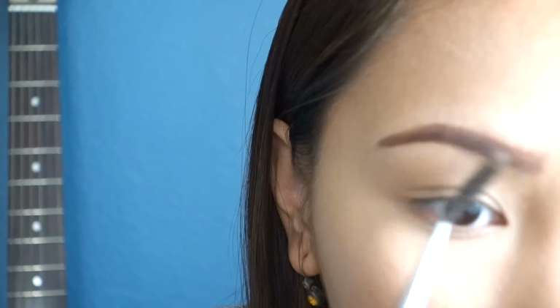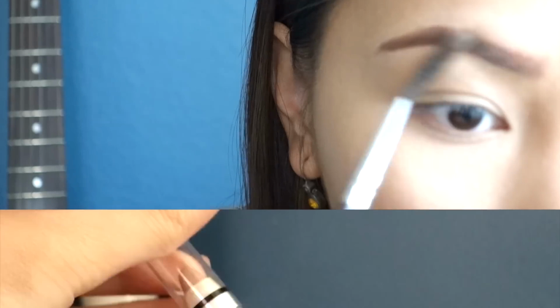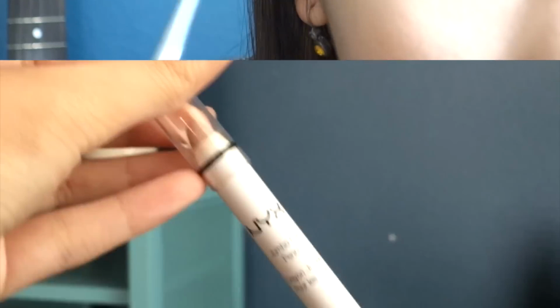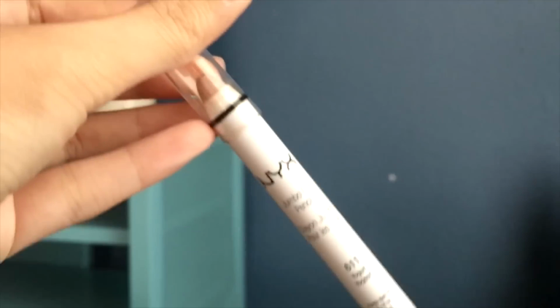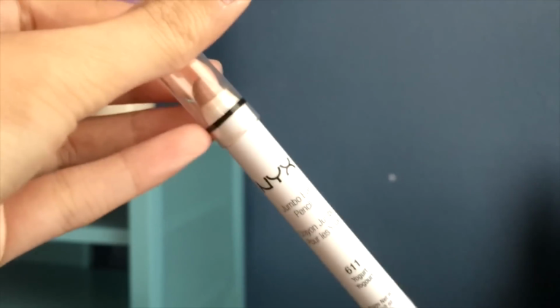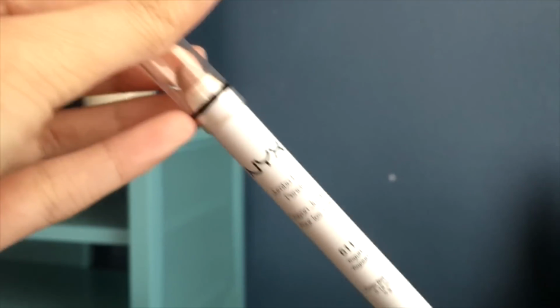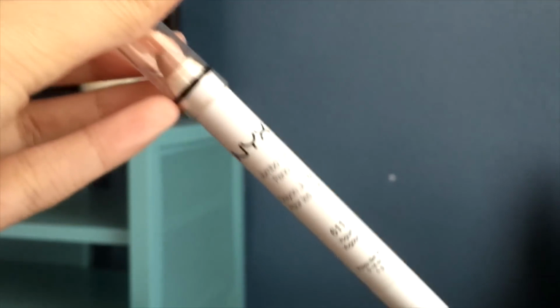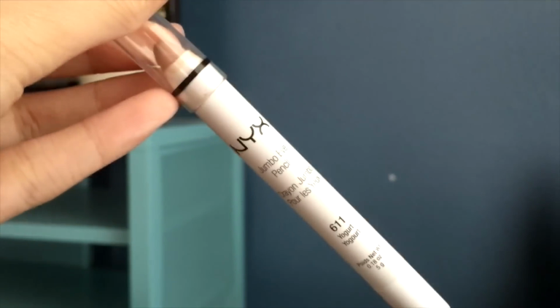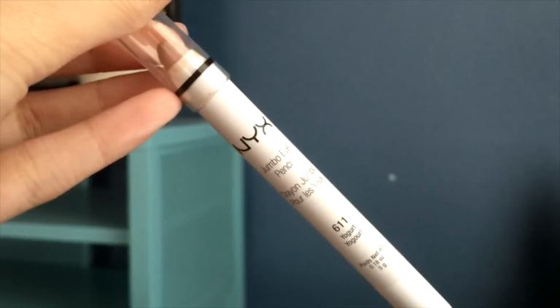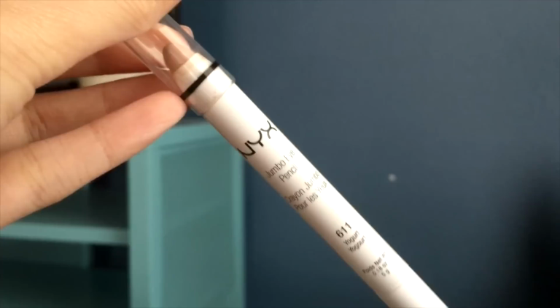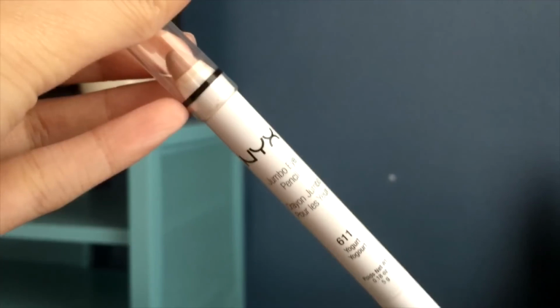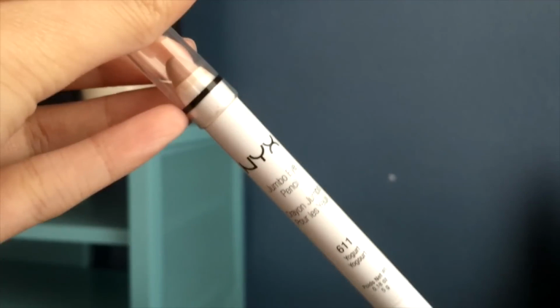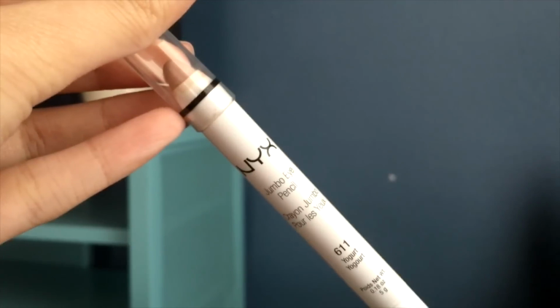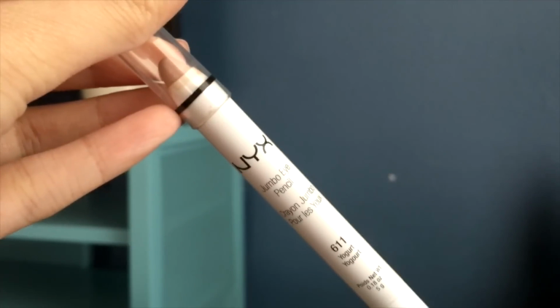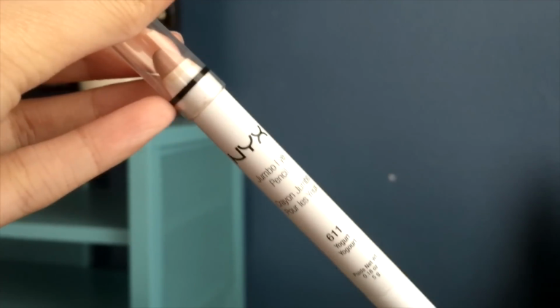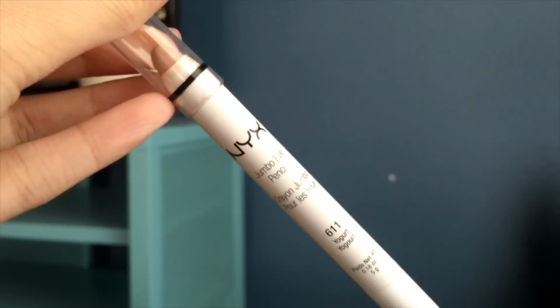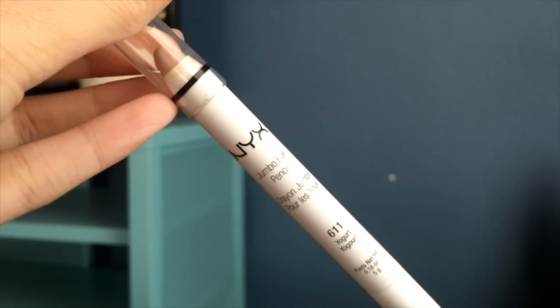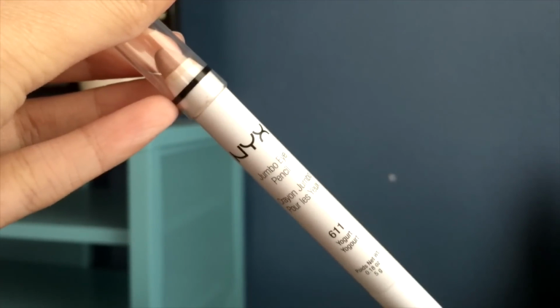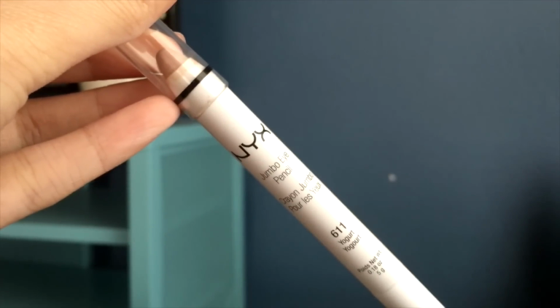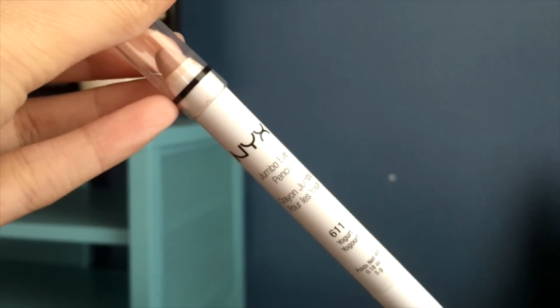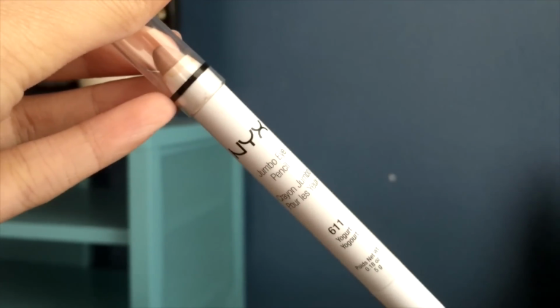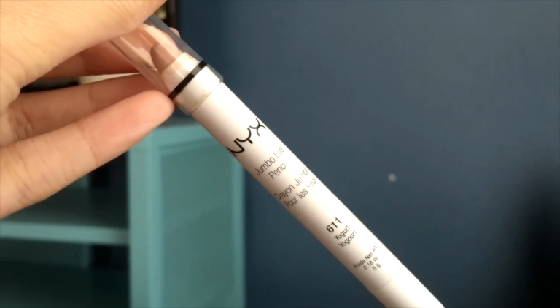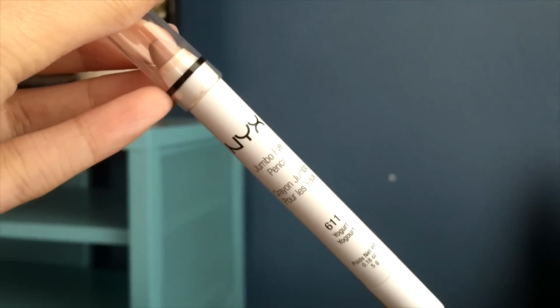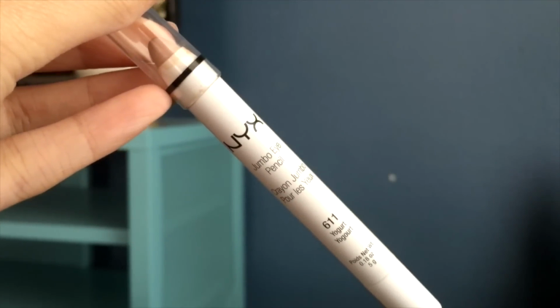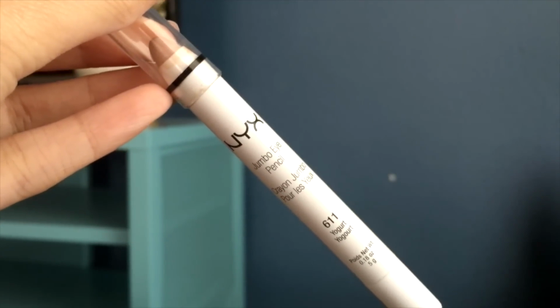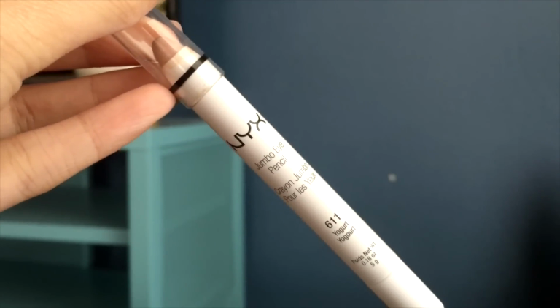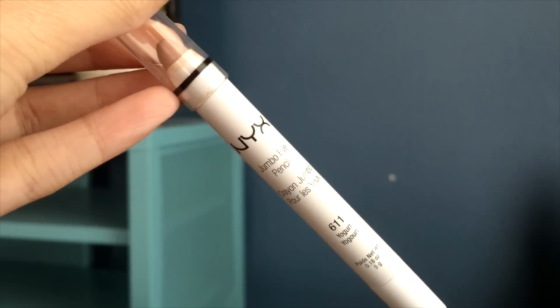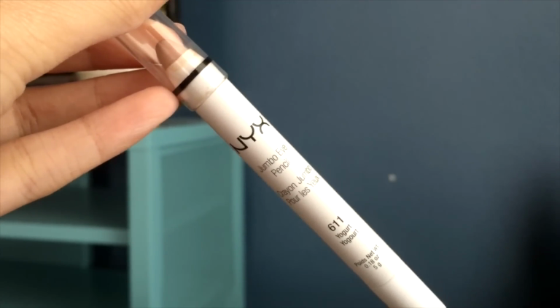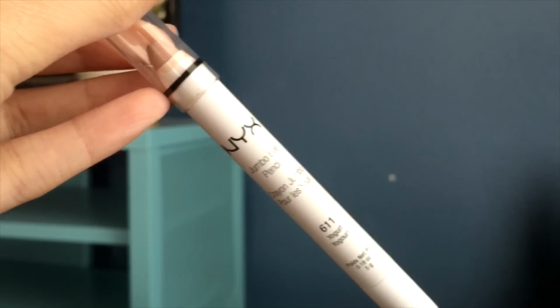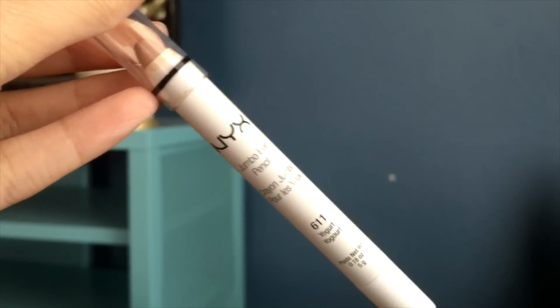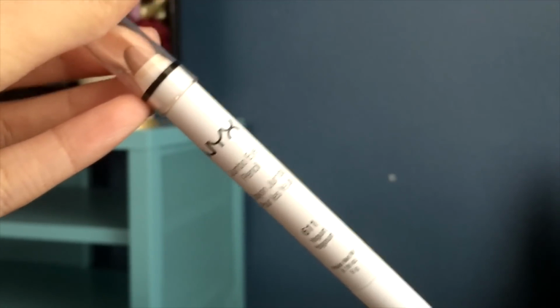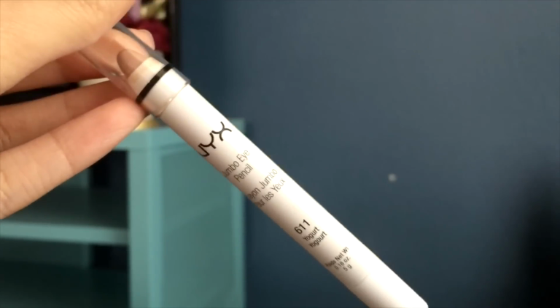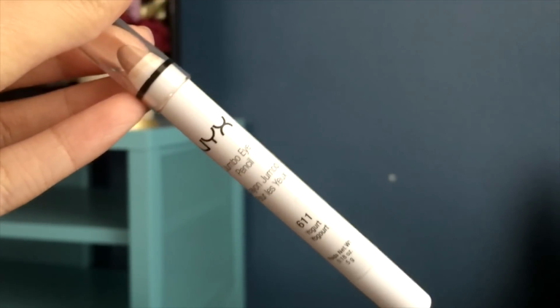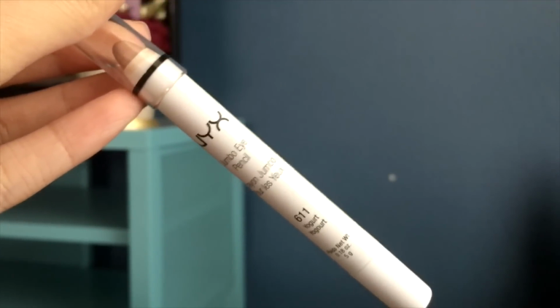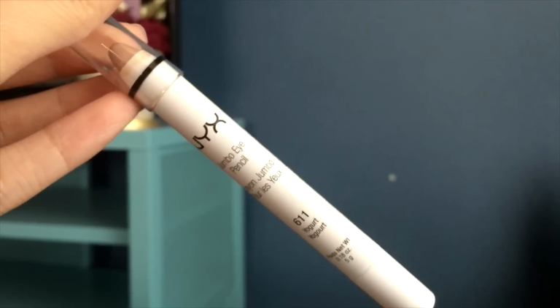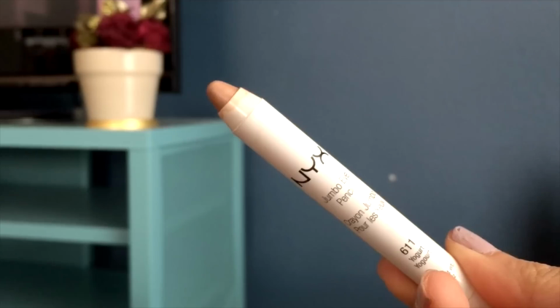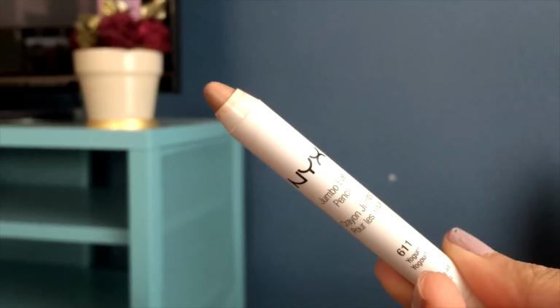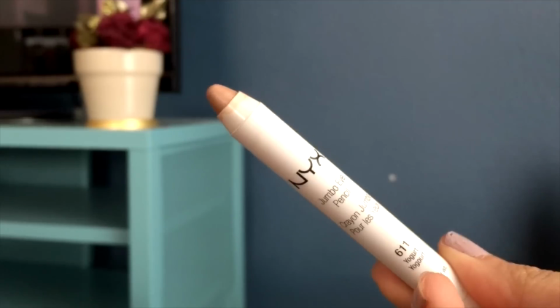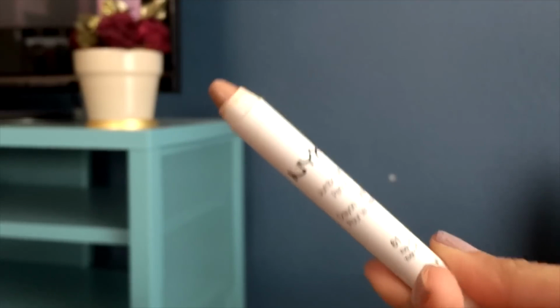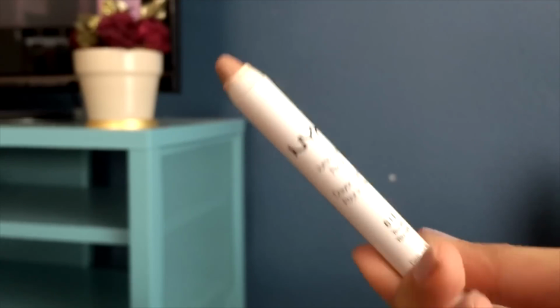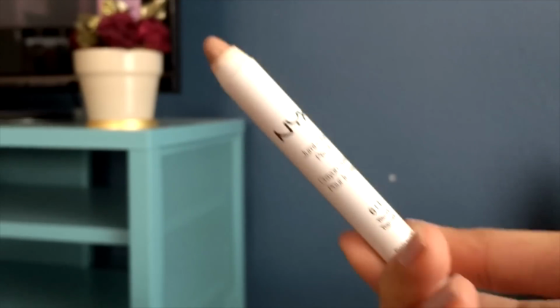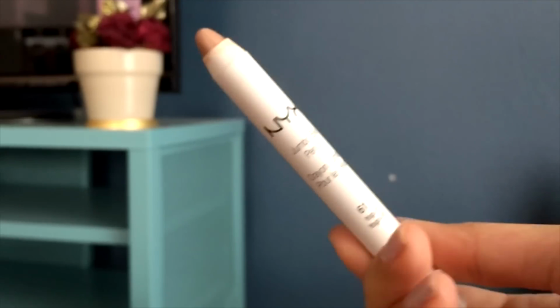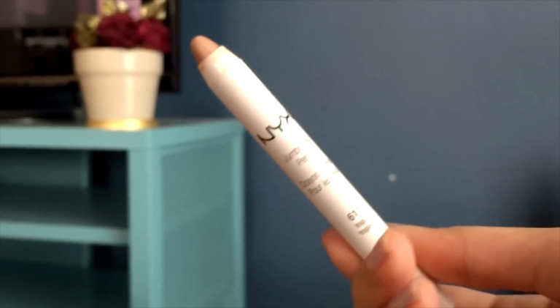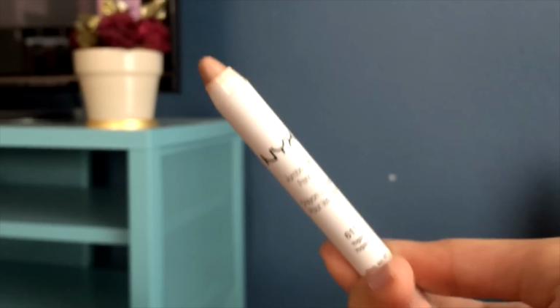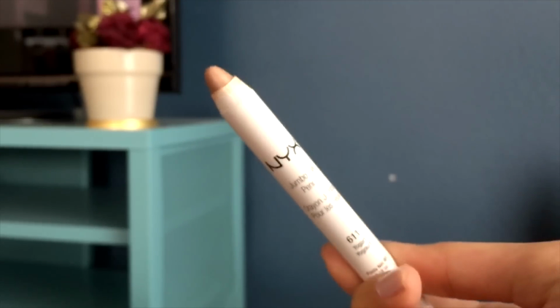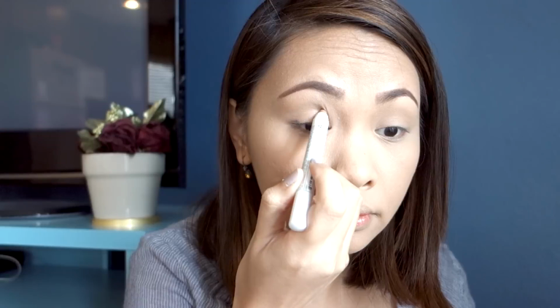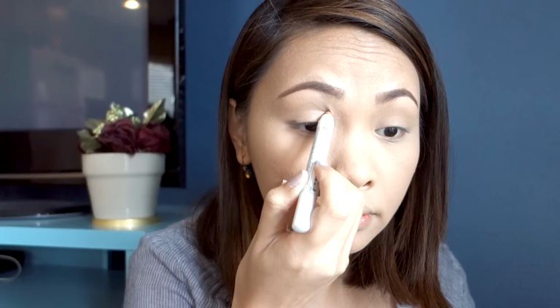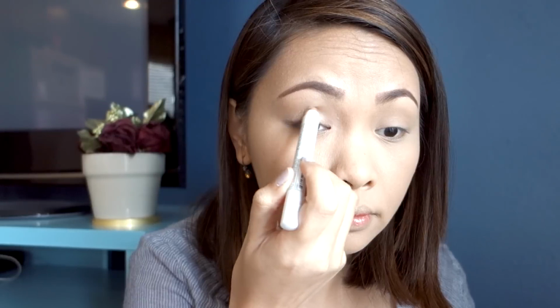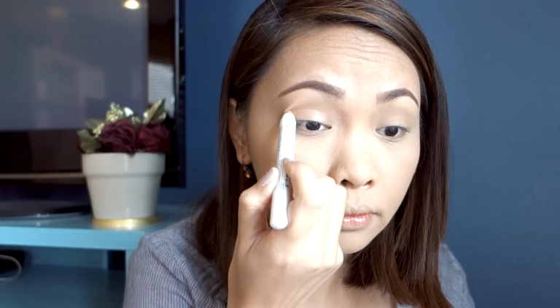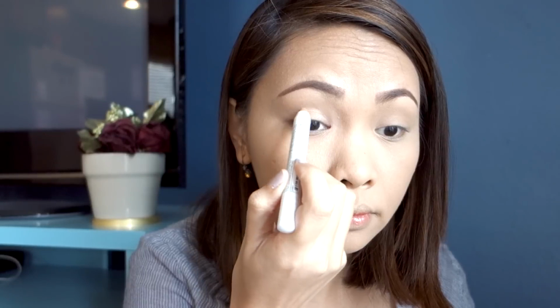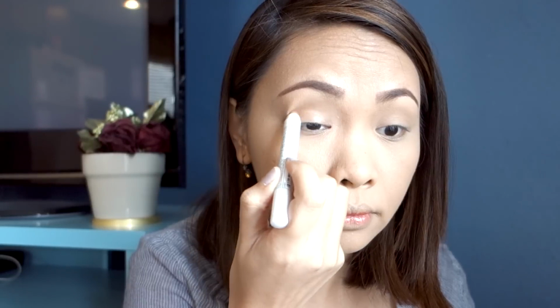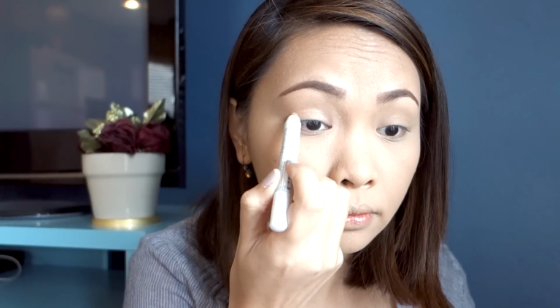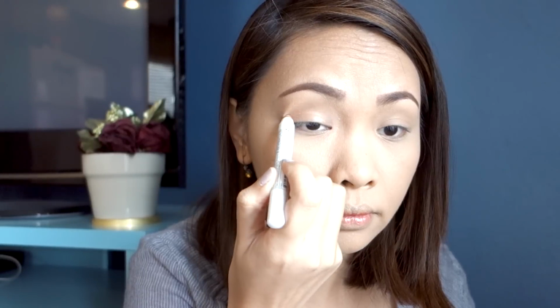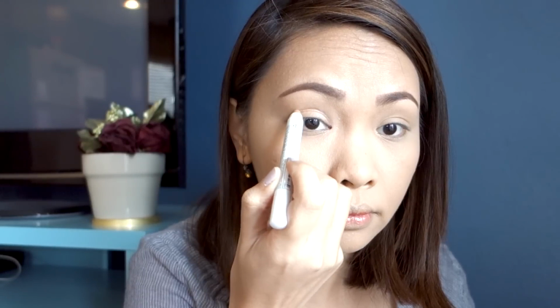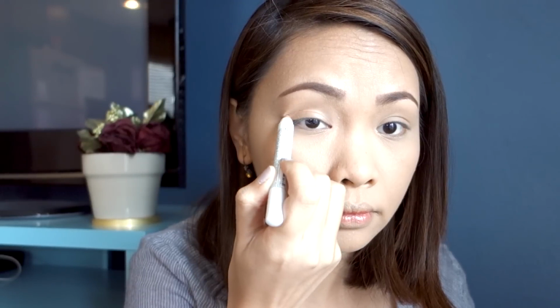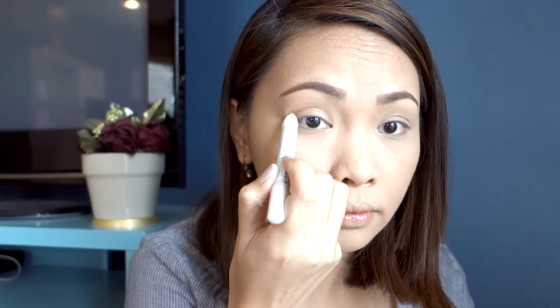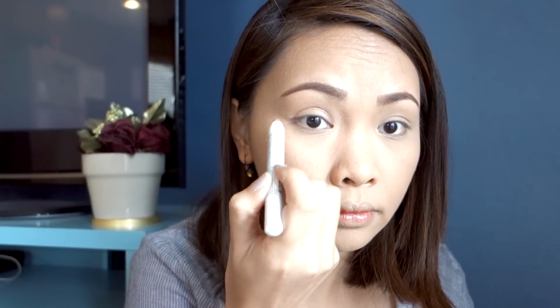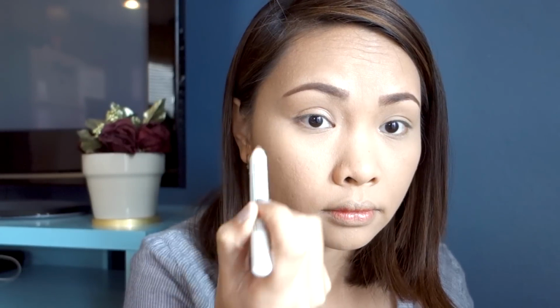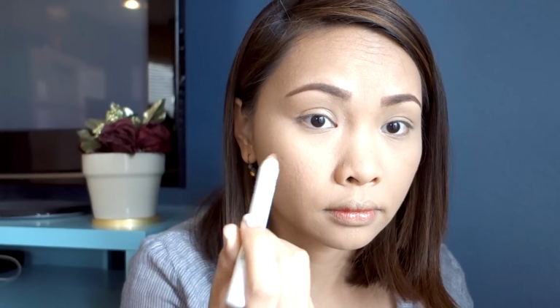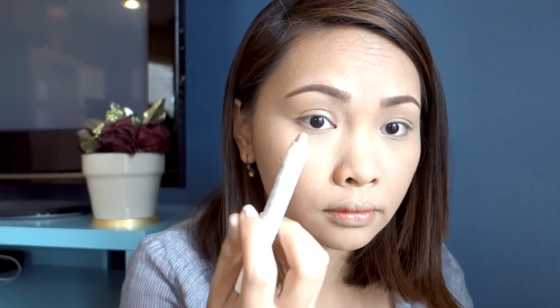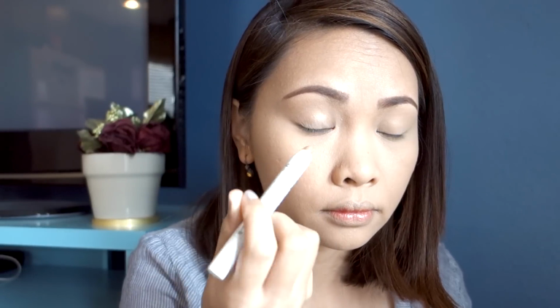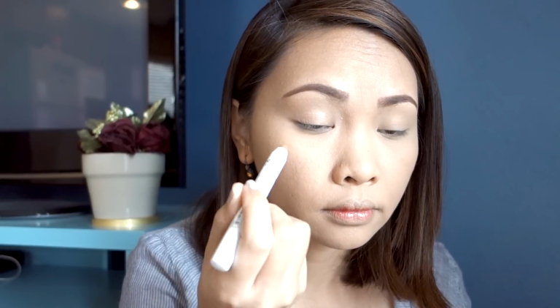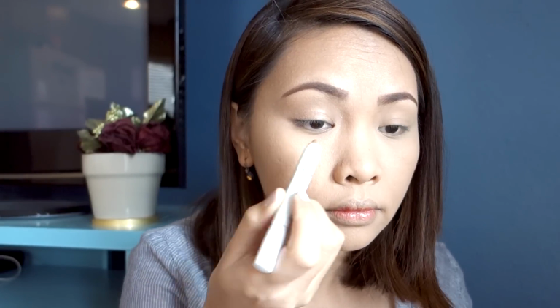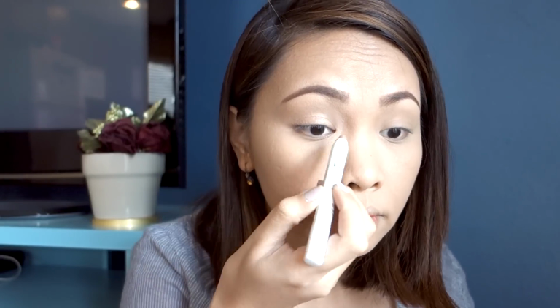I'm going to add in my NYX Jumbo Eye Pencil in the shade of Yogurt, and this will be my base for my eyeshadows.